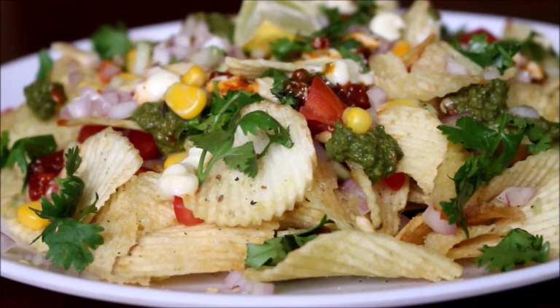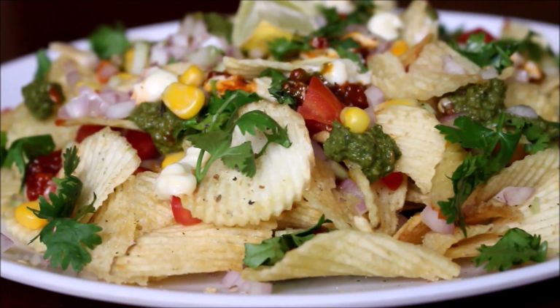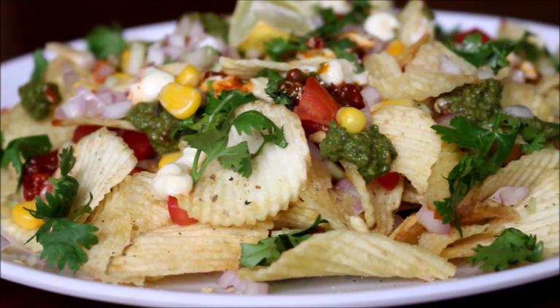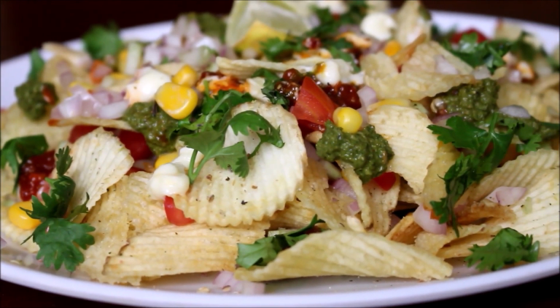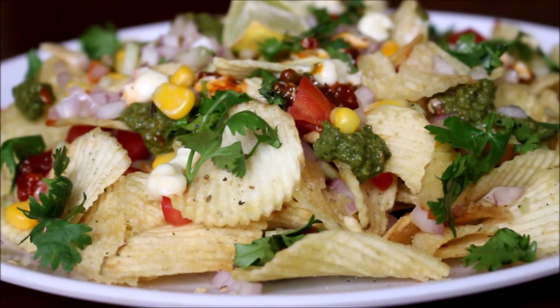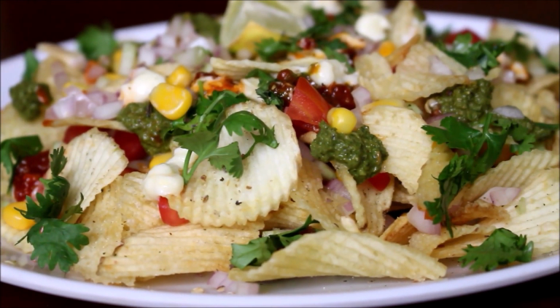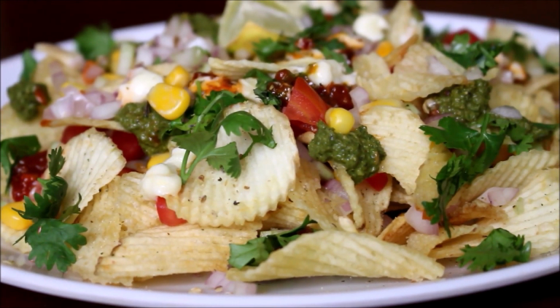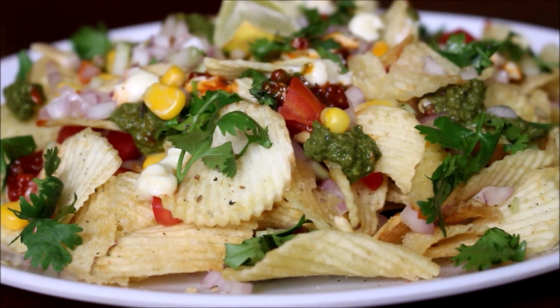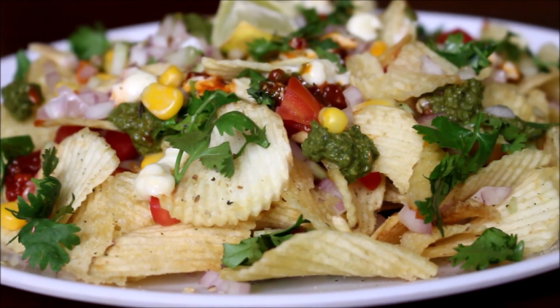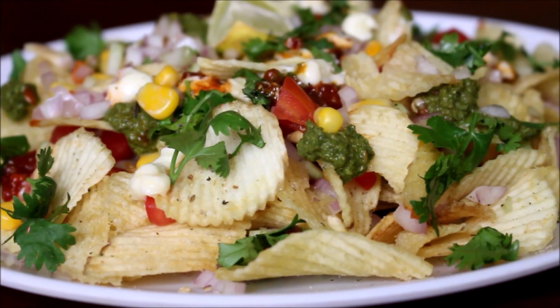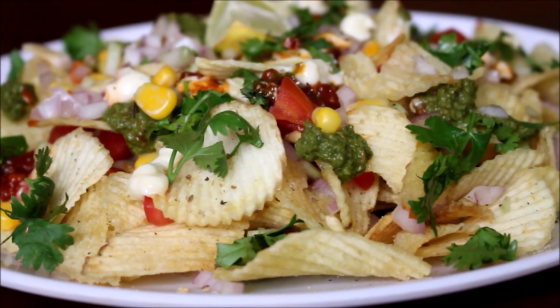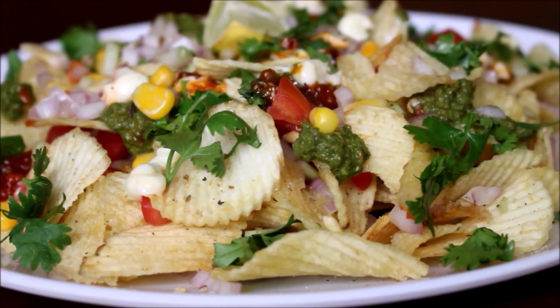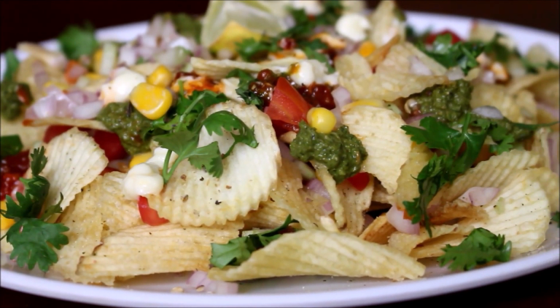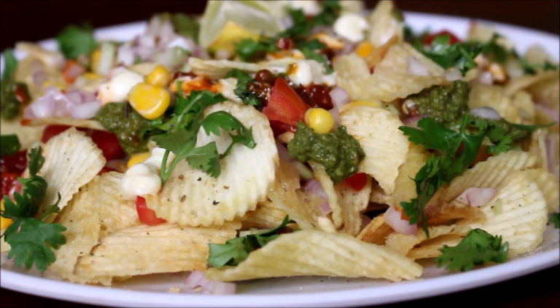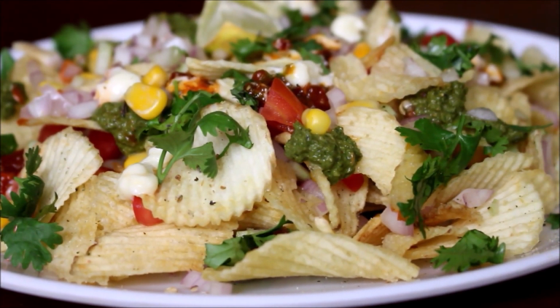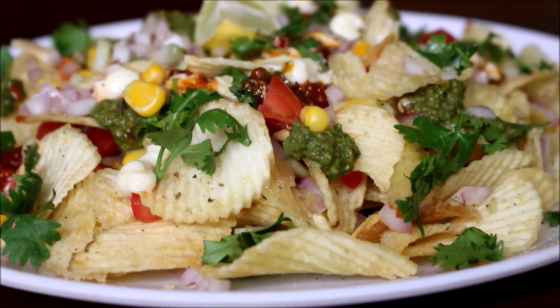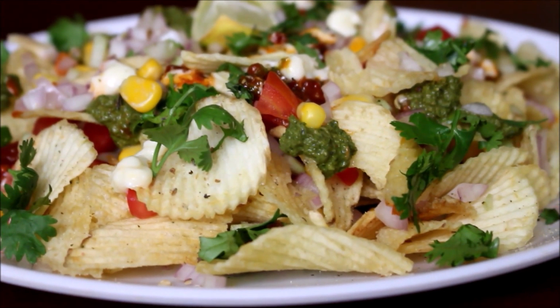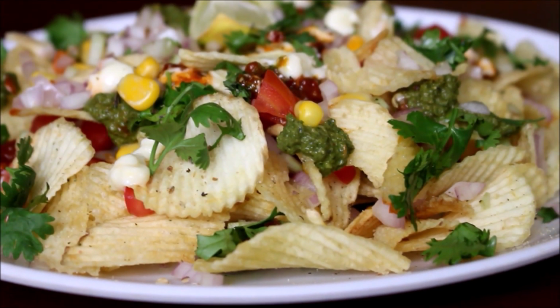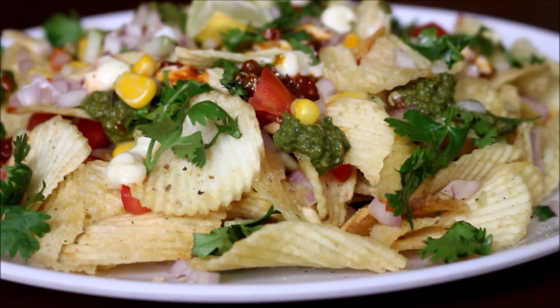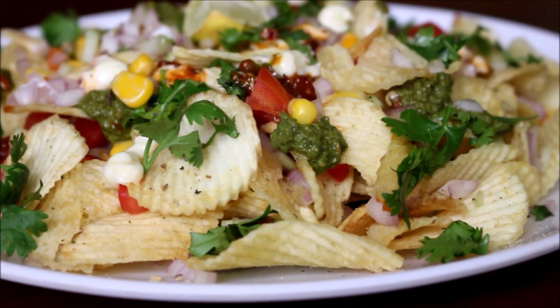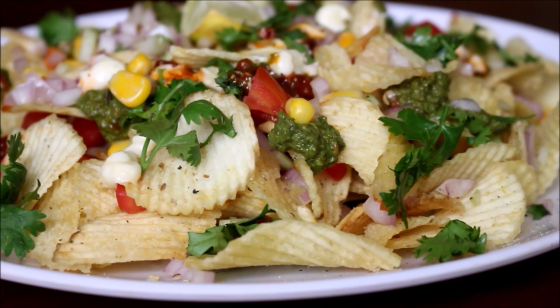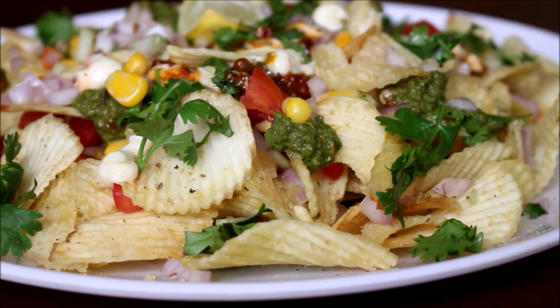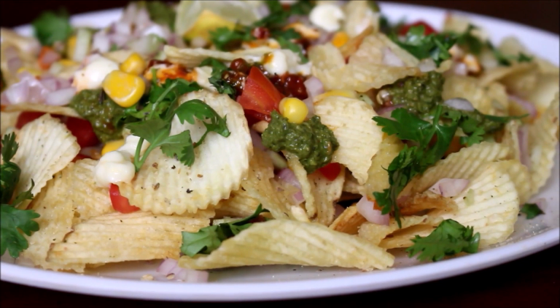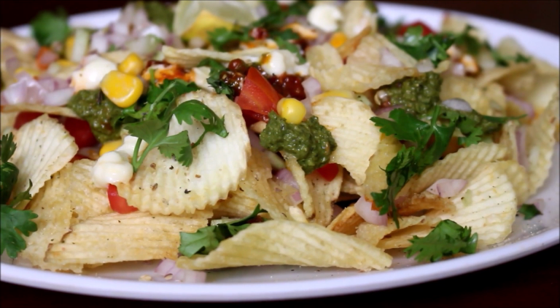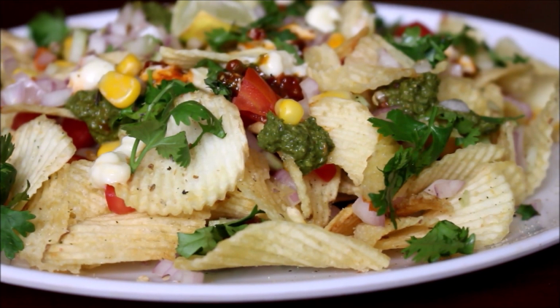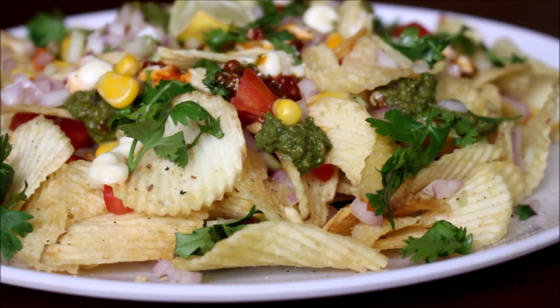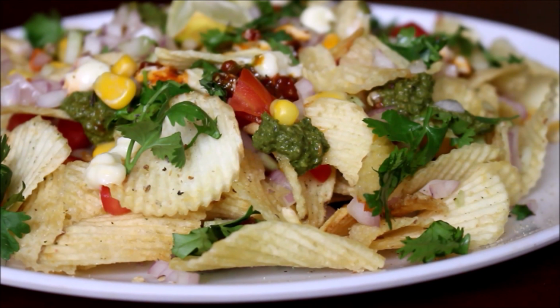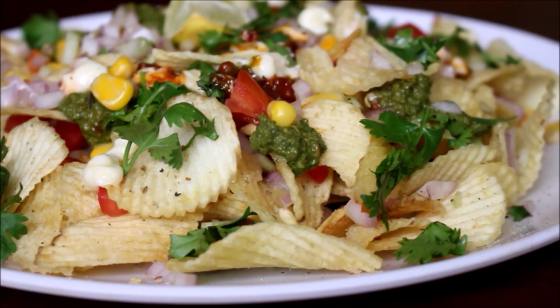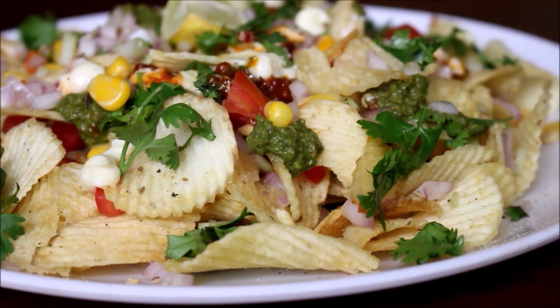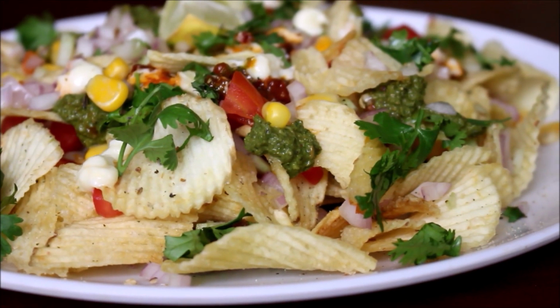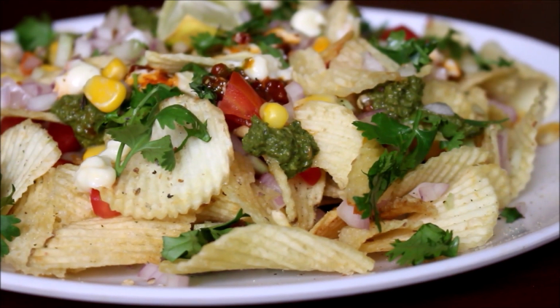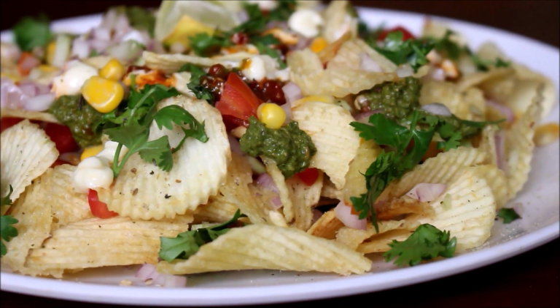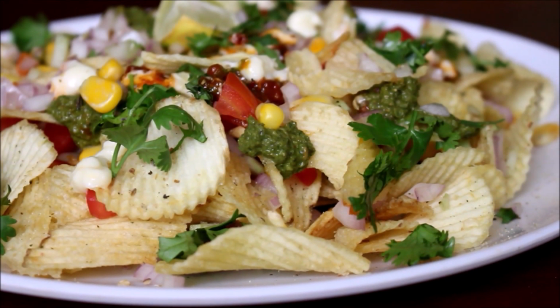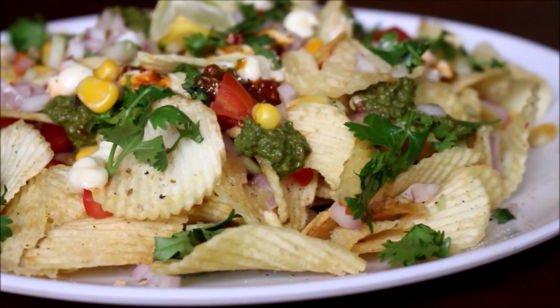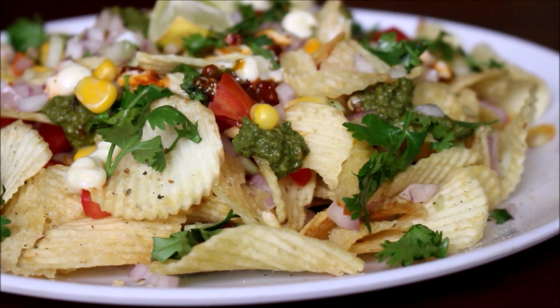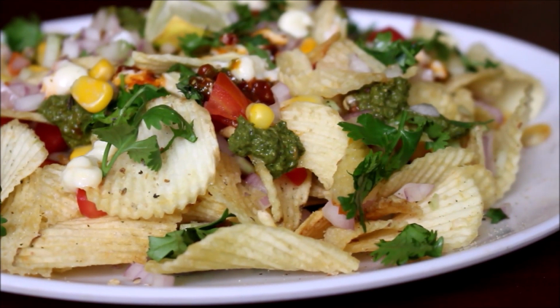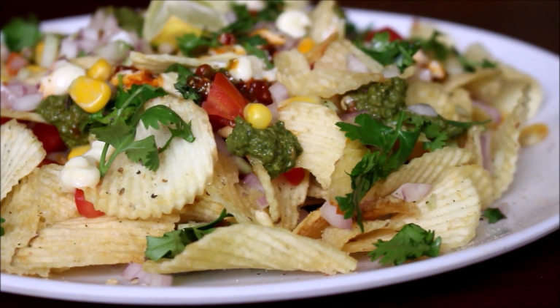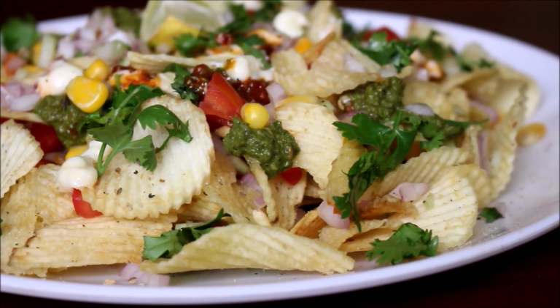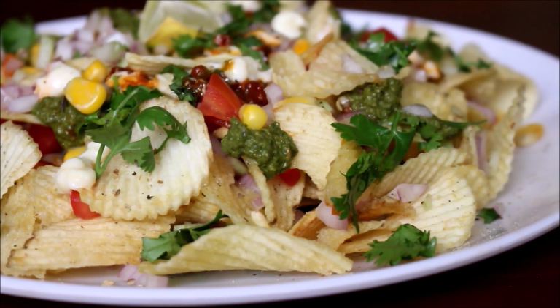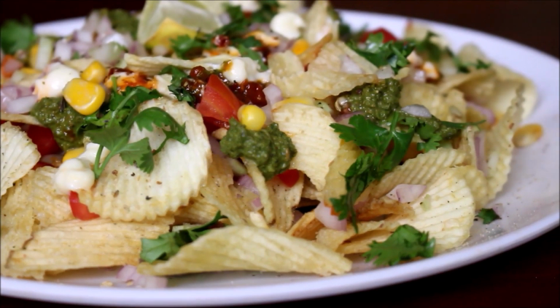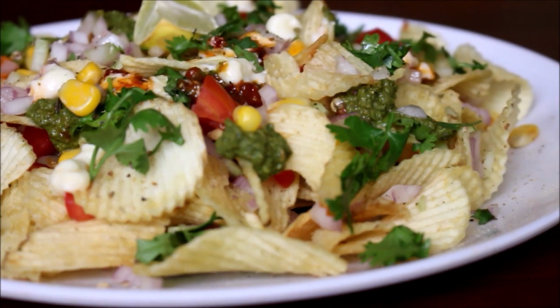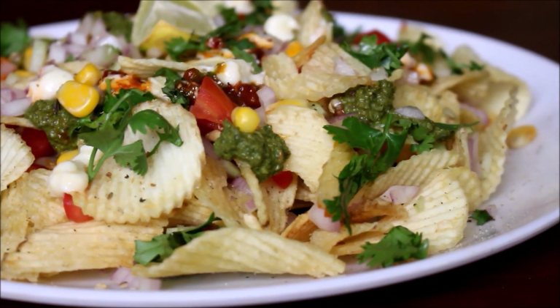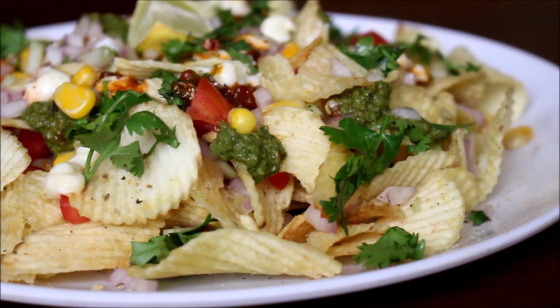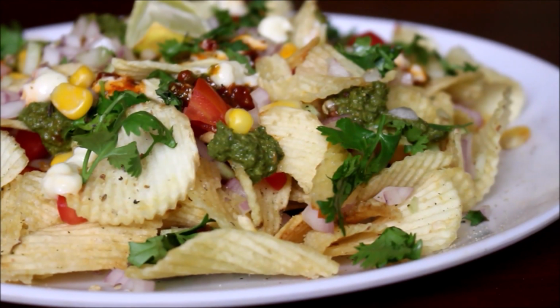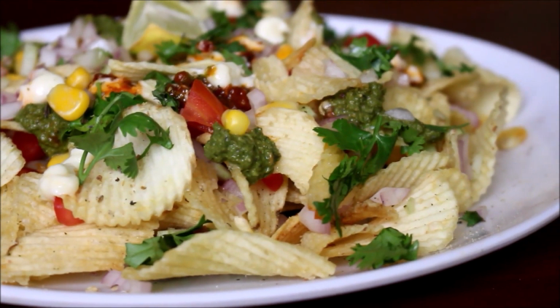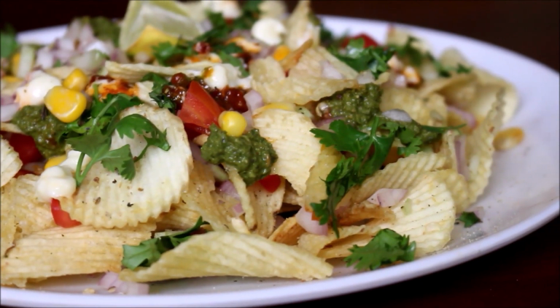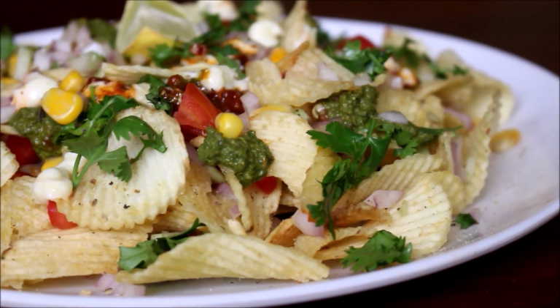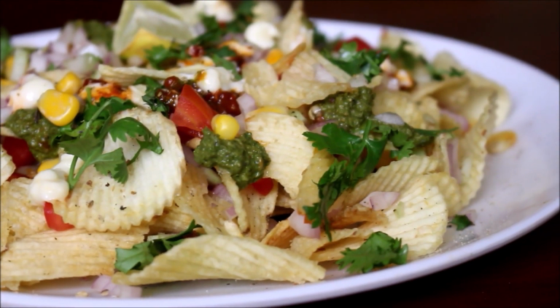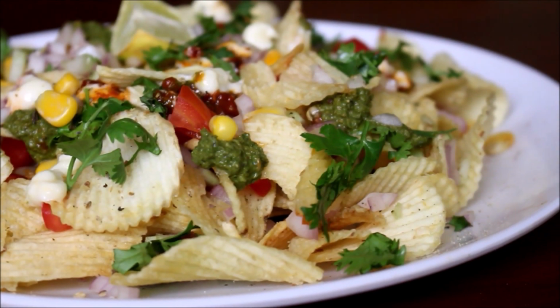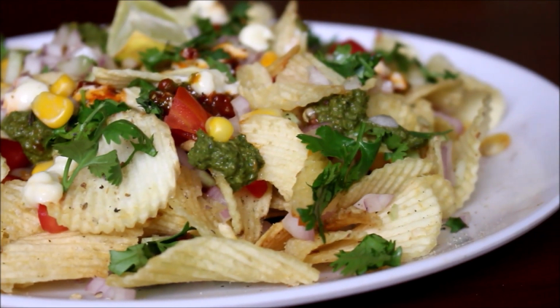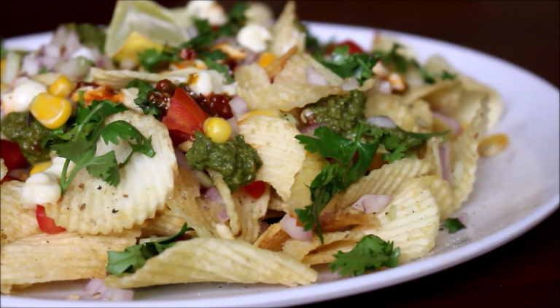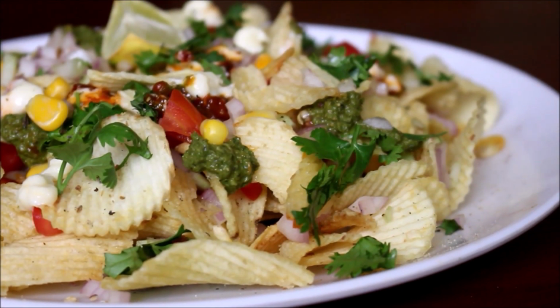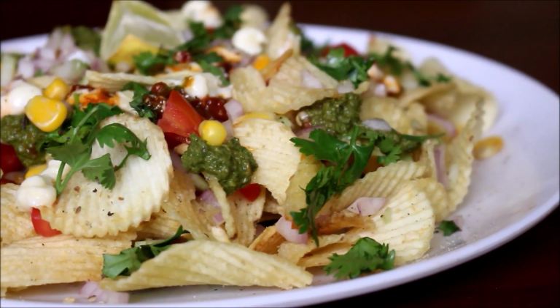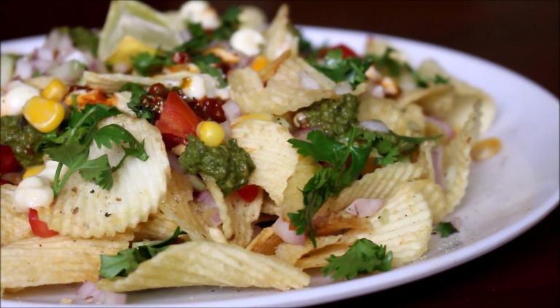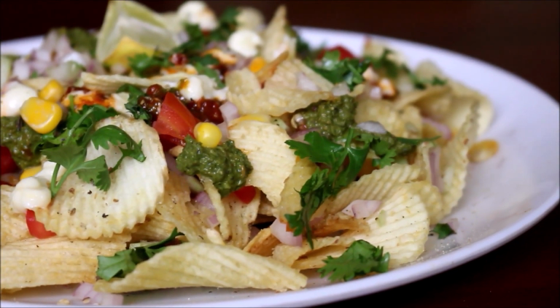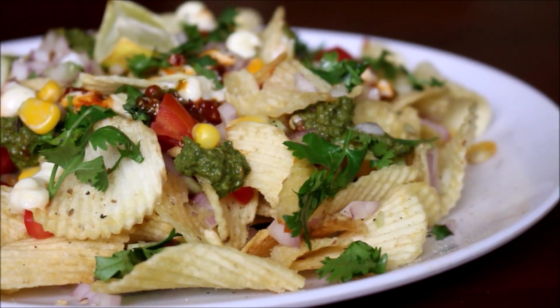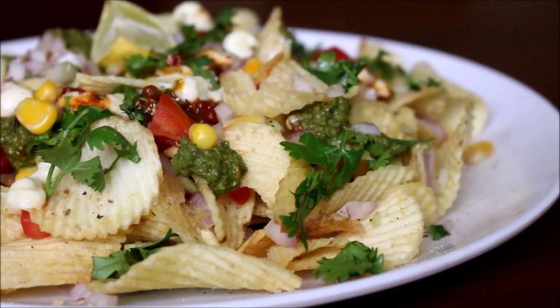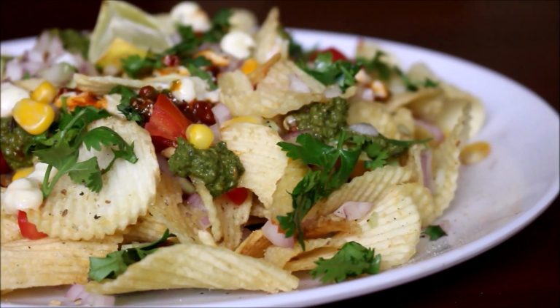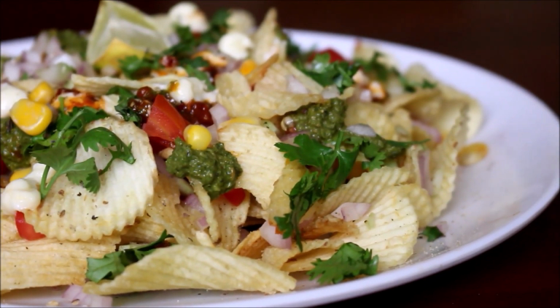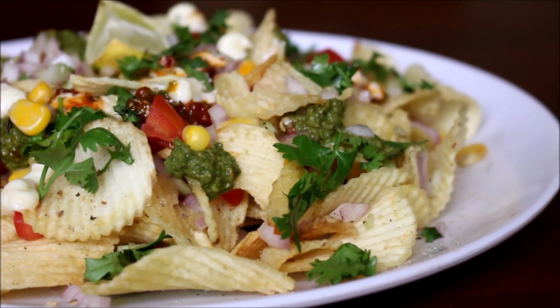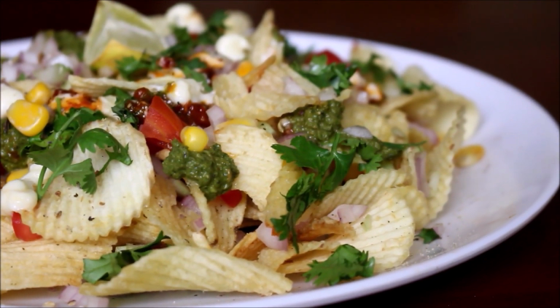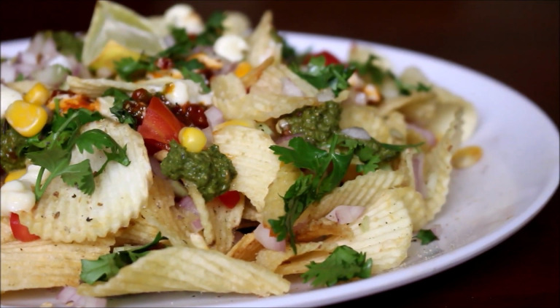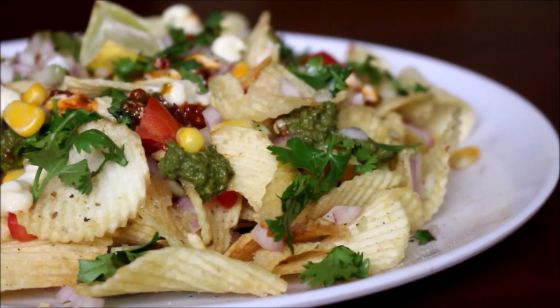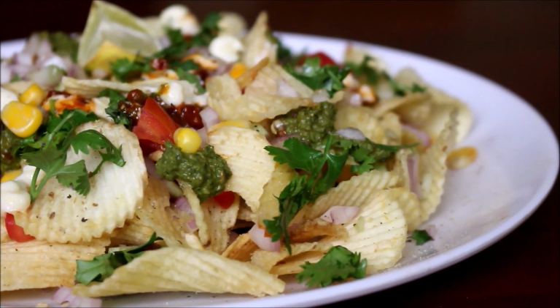In this chaat recipe, we have fried rice, noodles, and tomato rice.